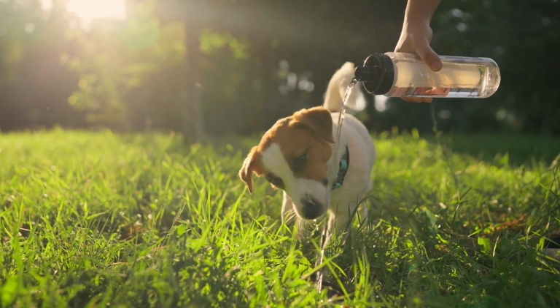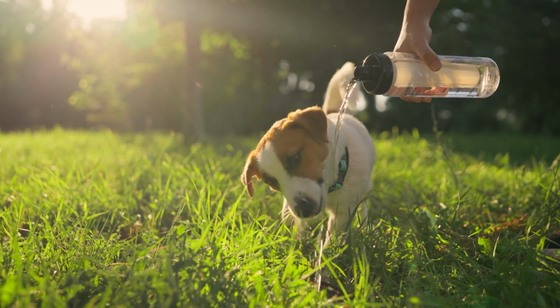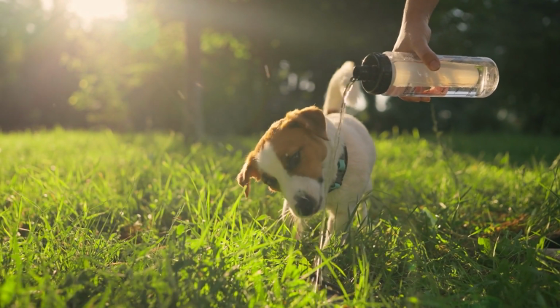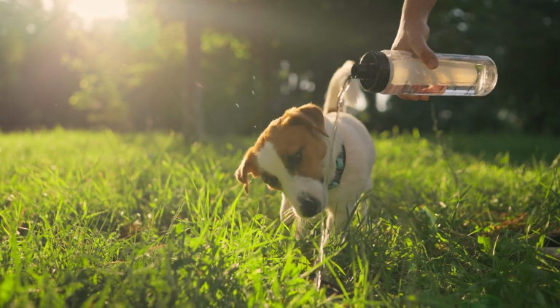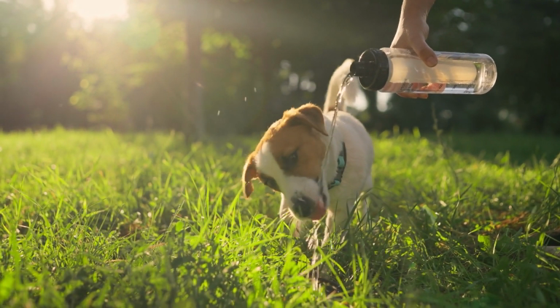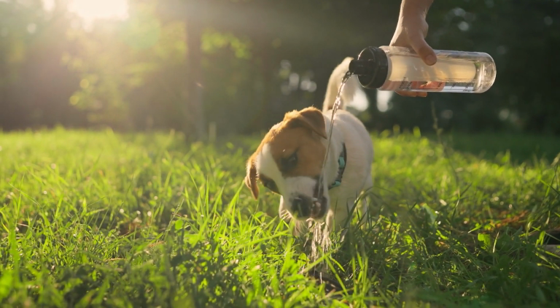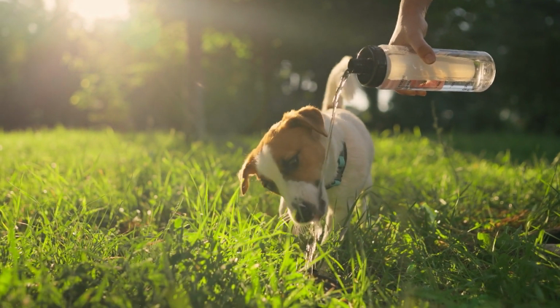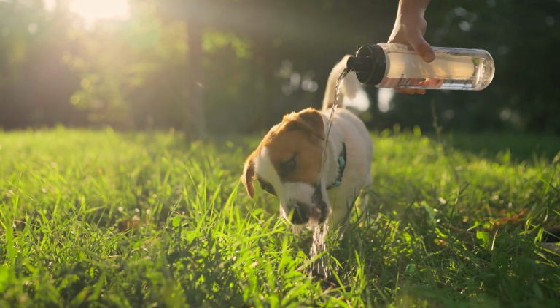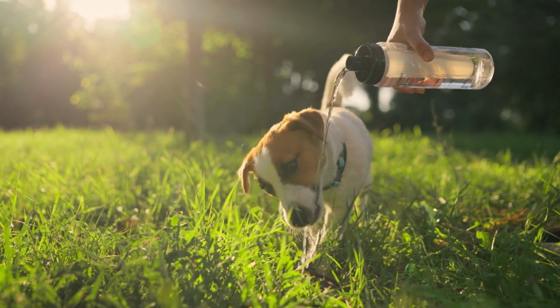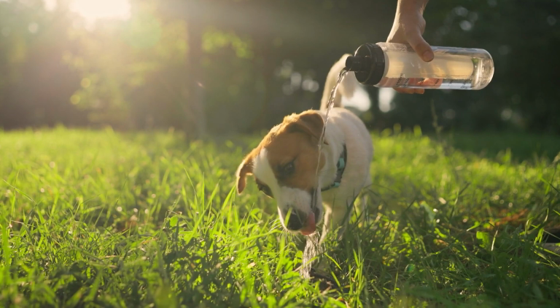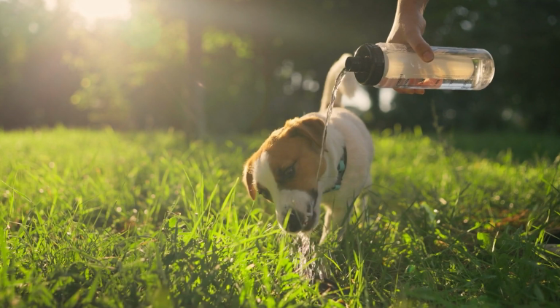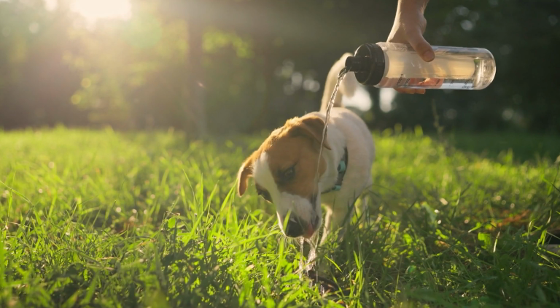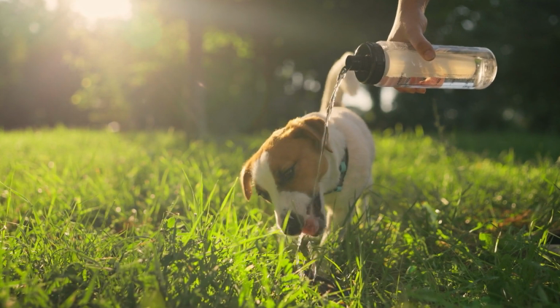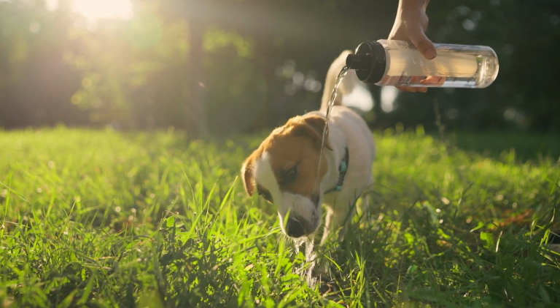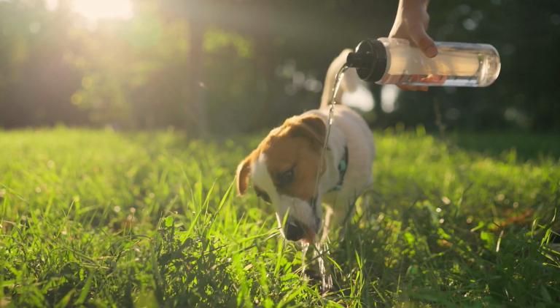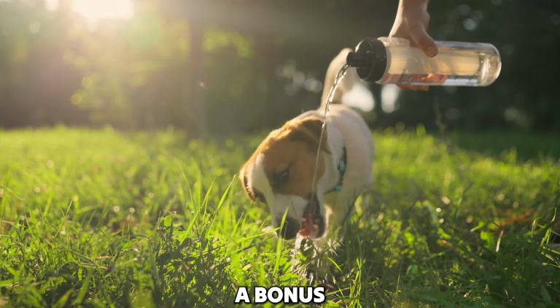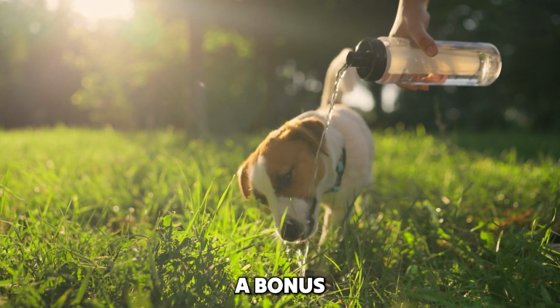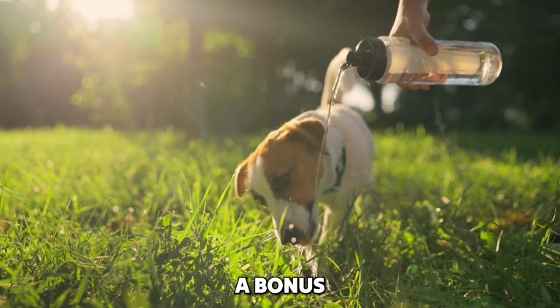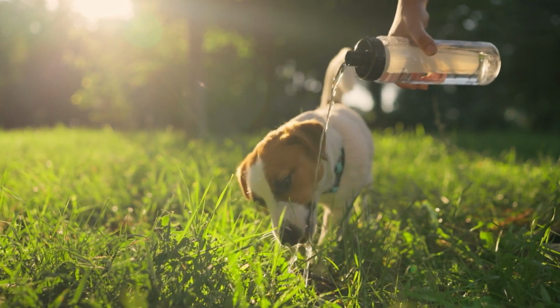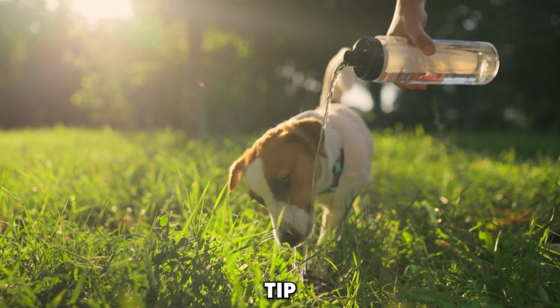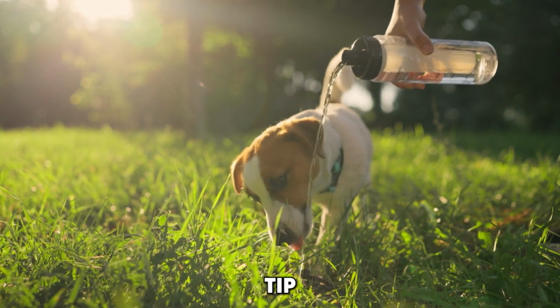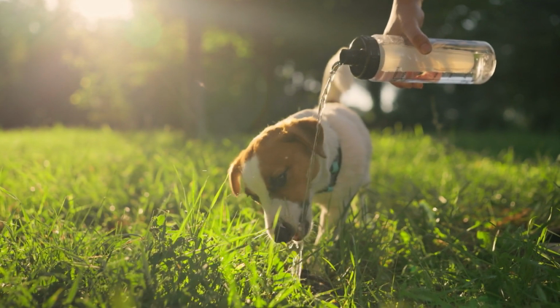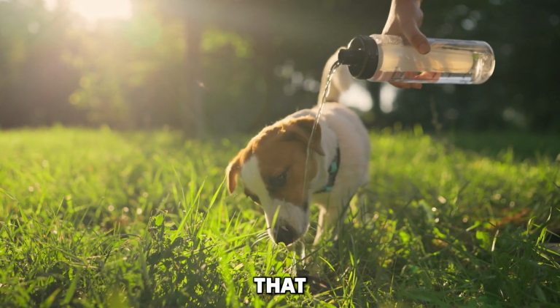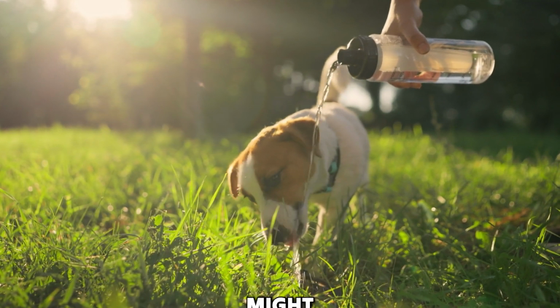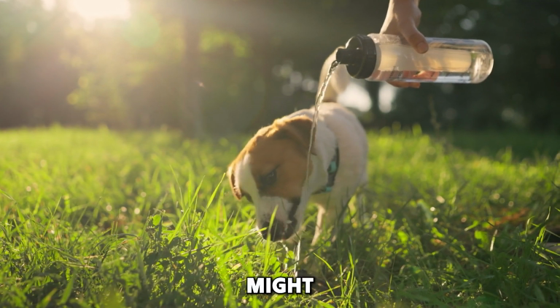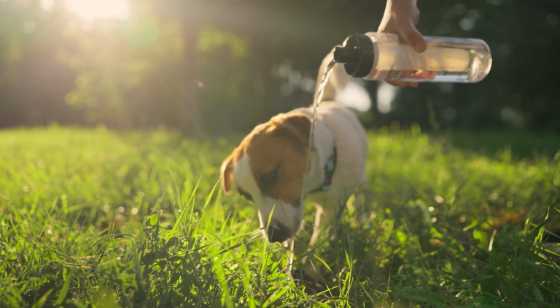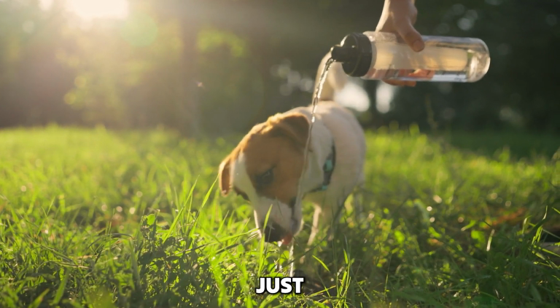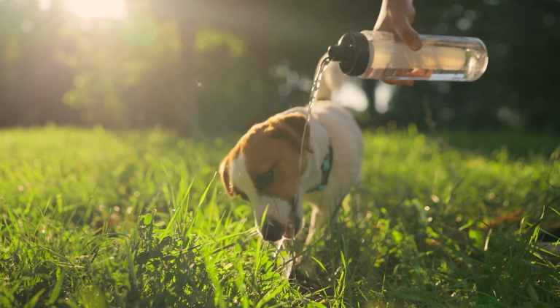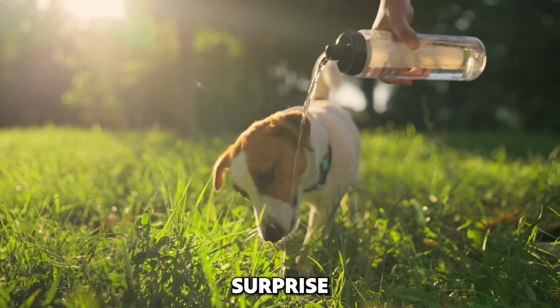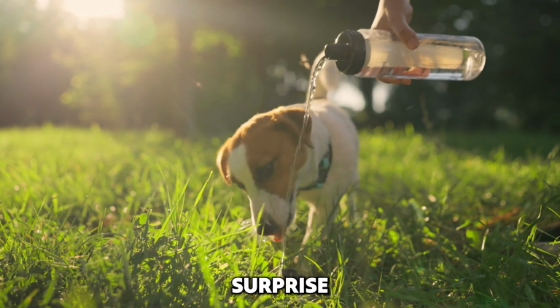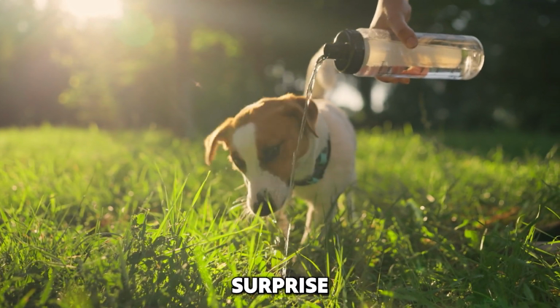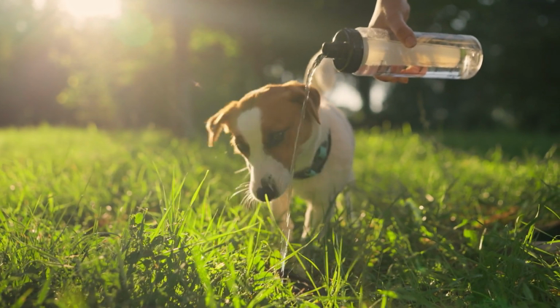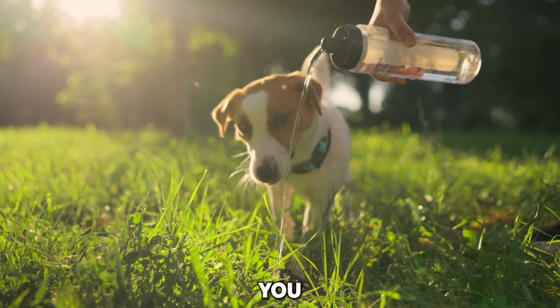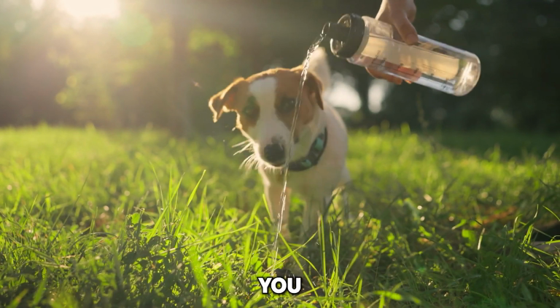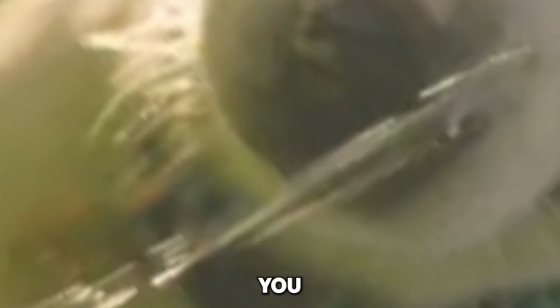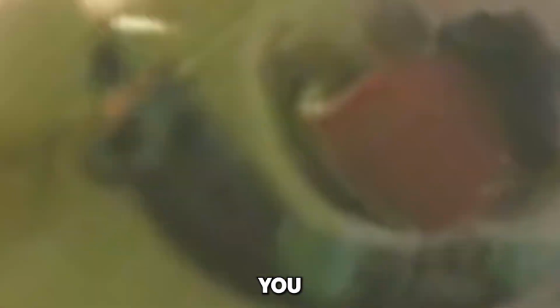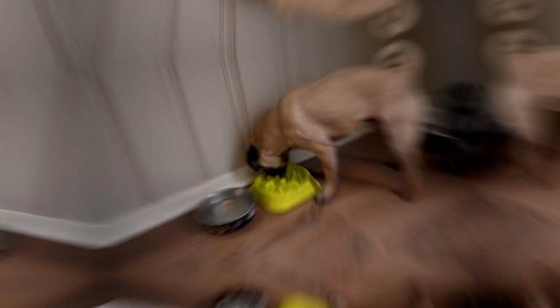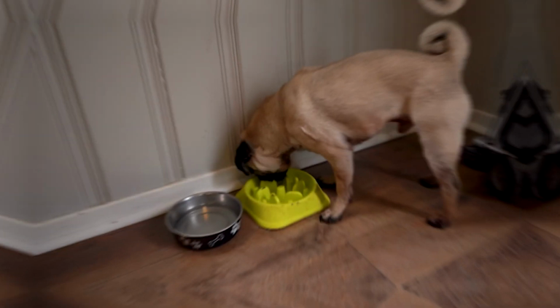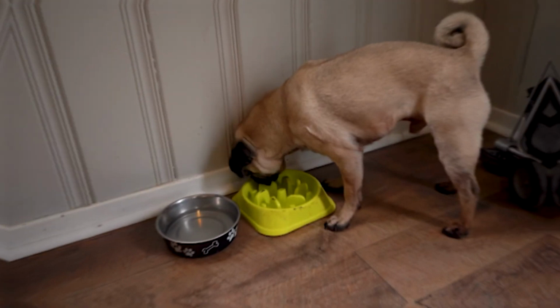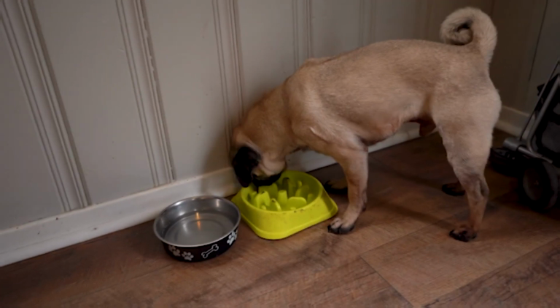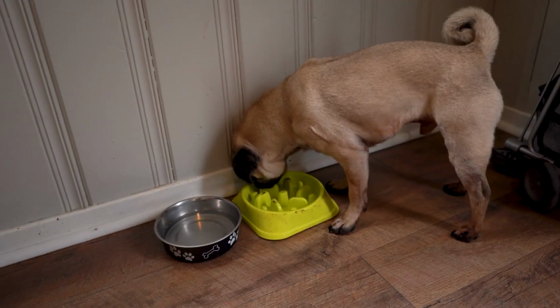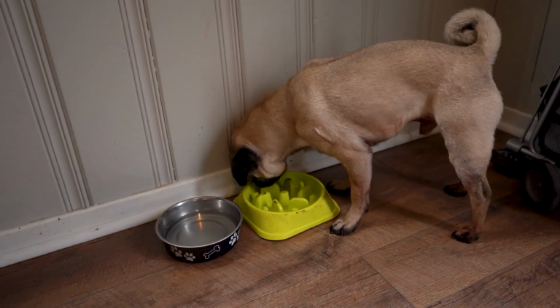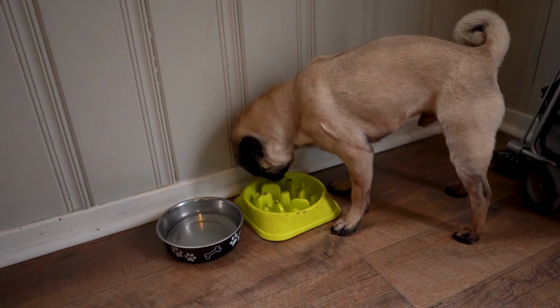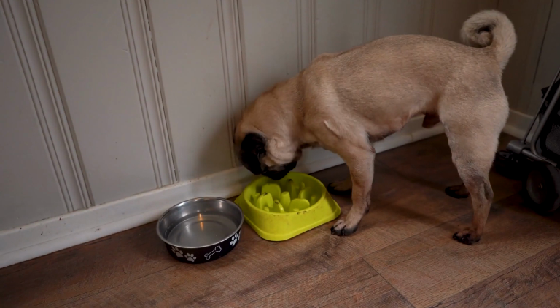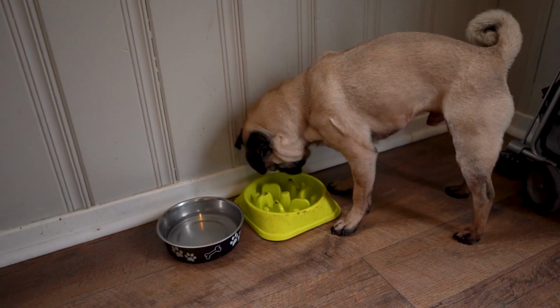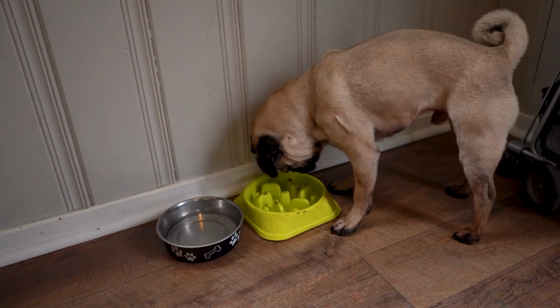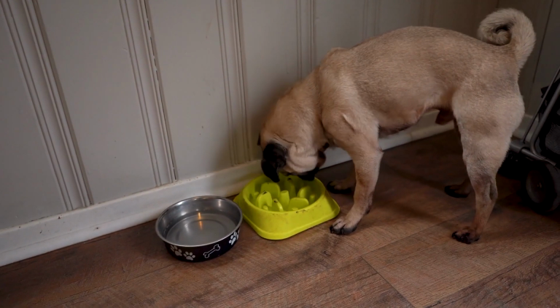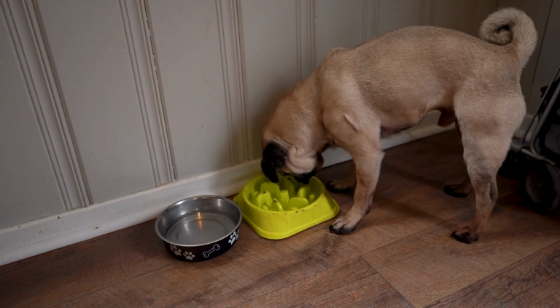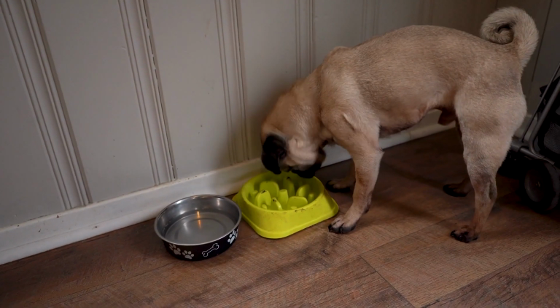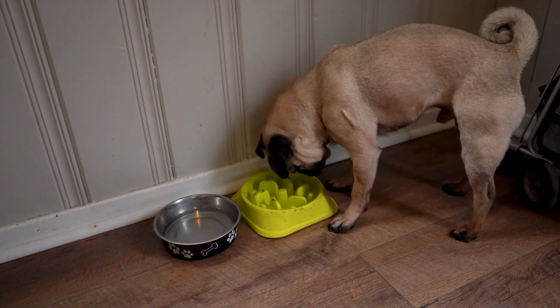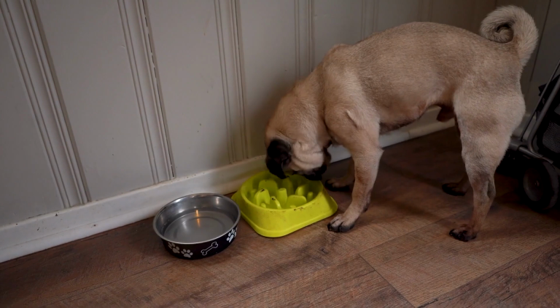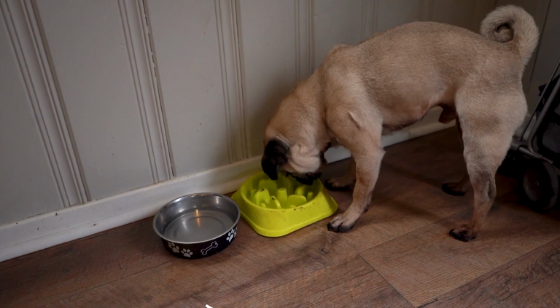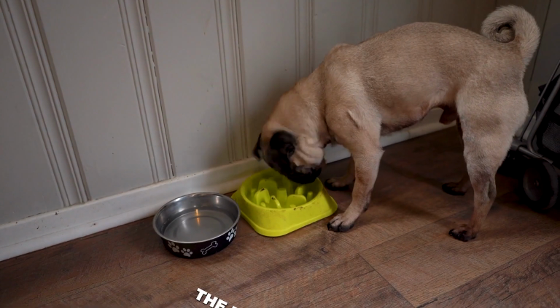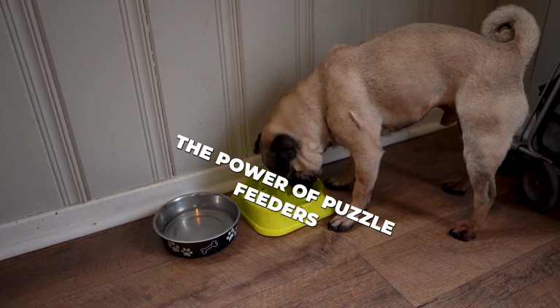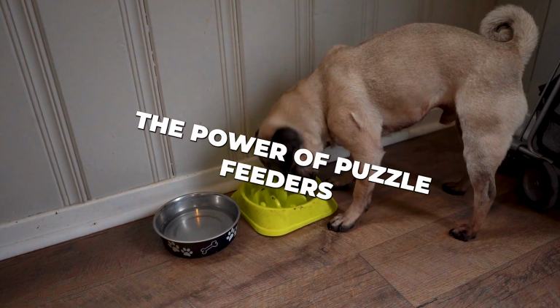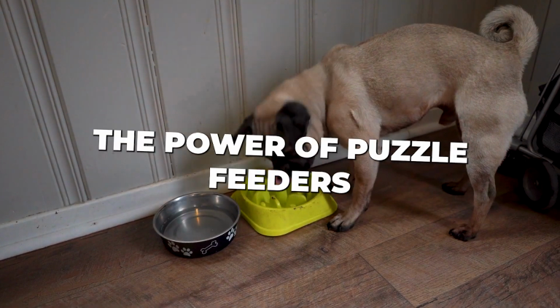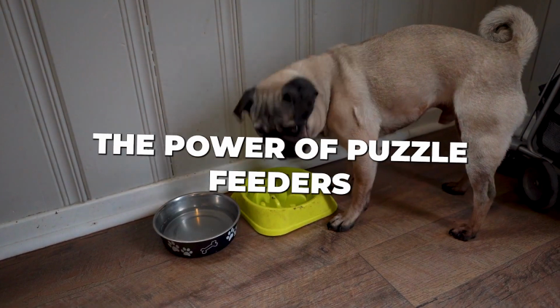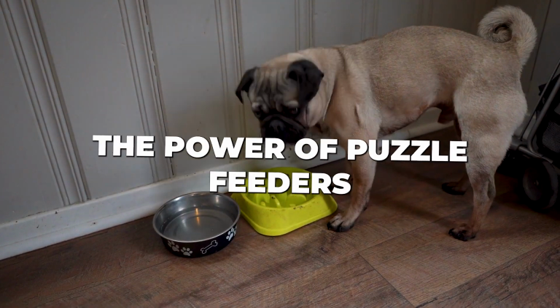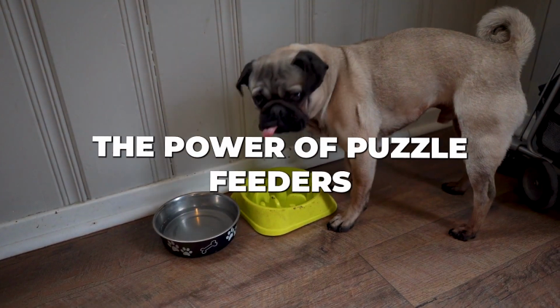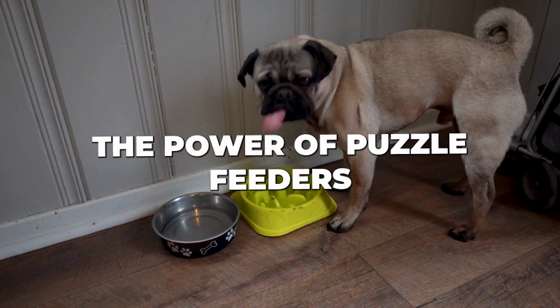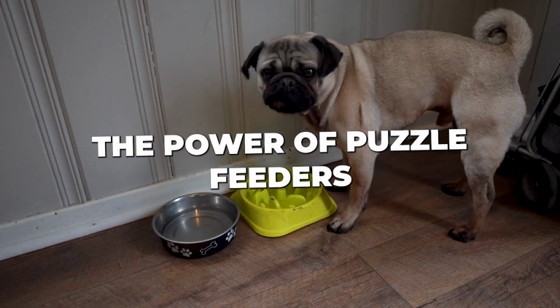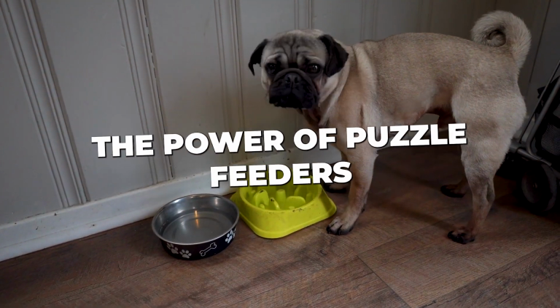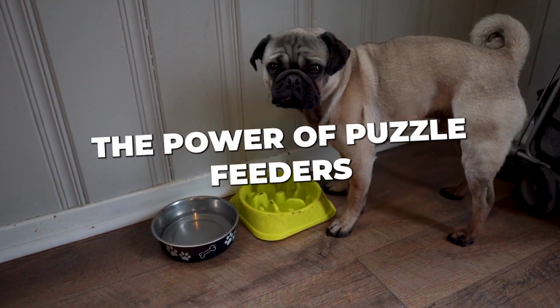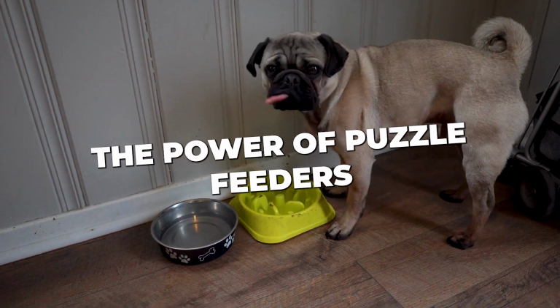Plus, stick around until the end for a bonus tip that might just surprise you. Let's dive right in with our first hack: the power of puzzle feeders.